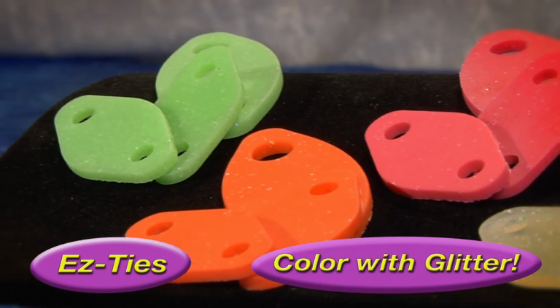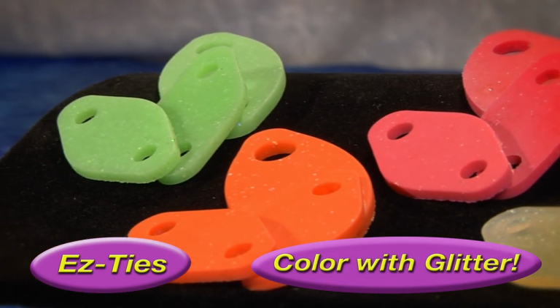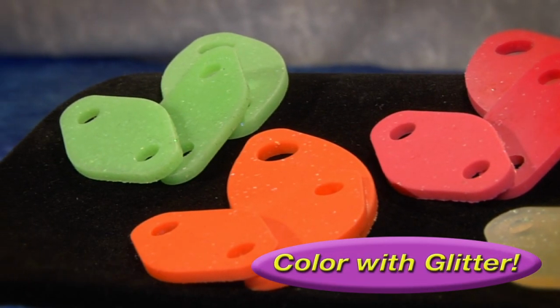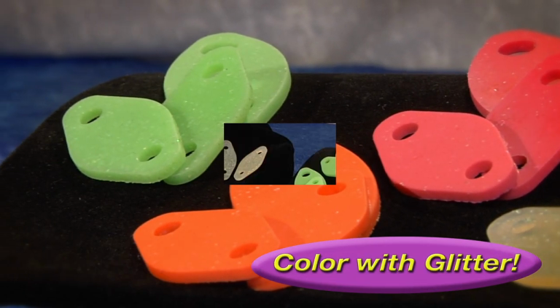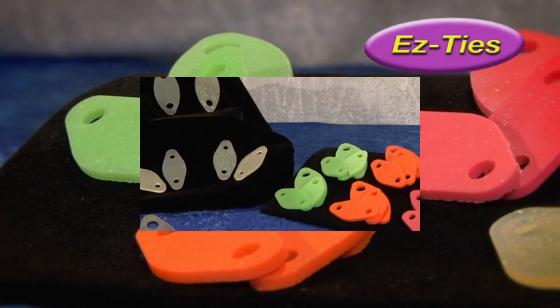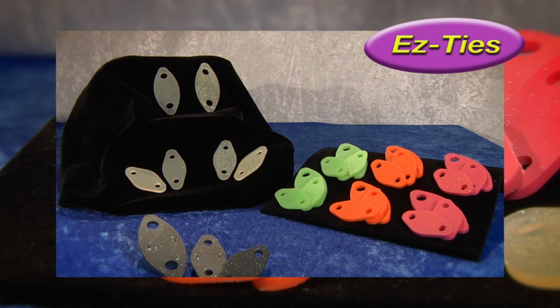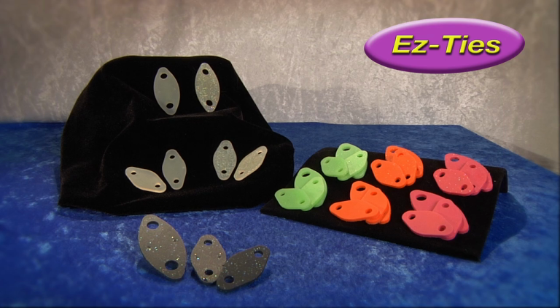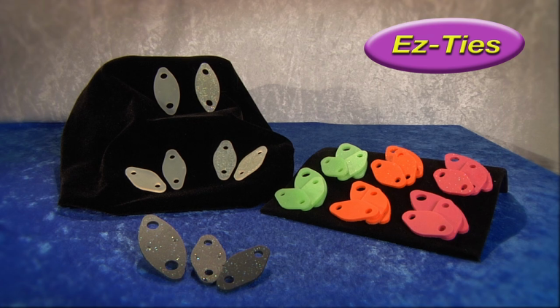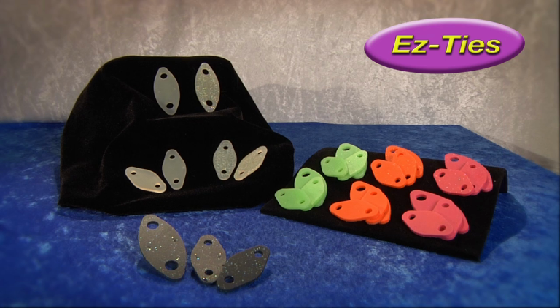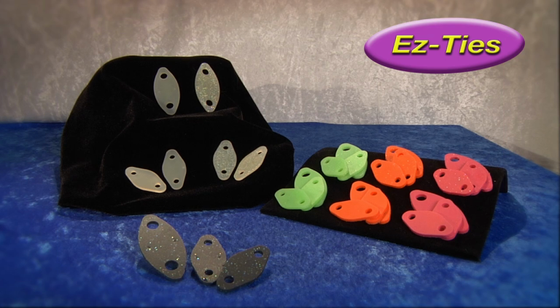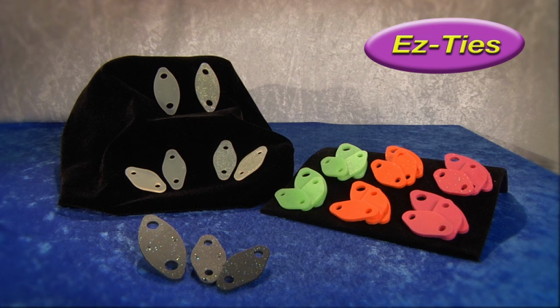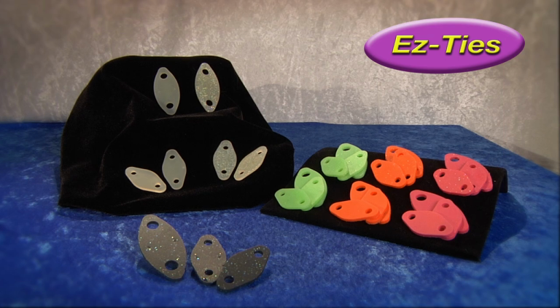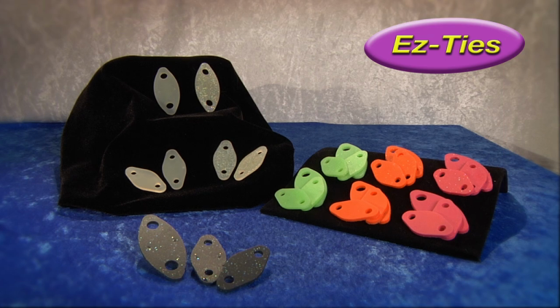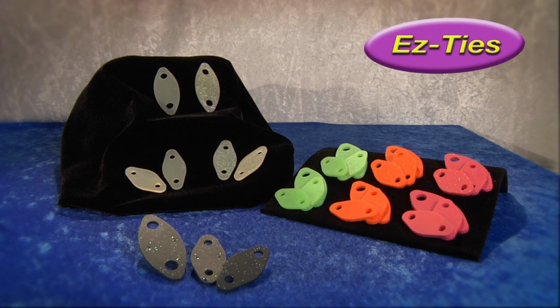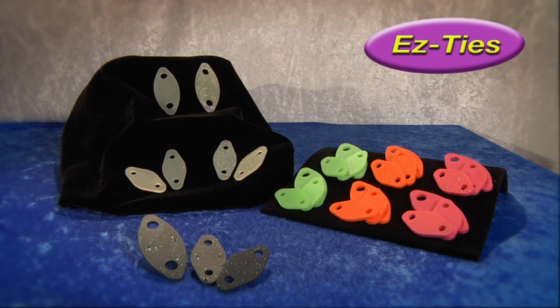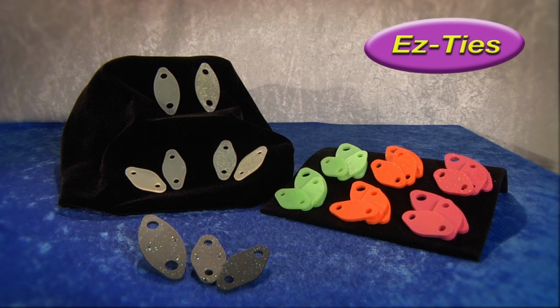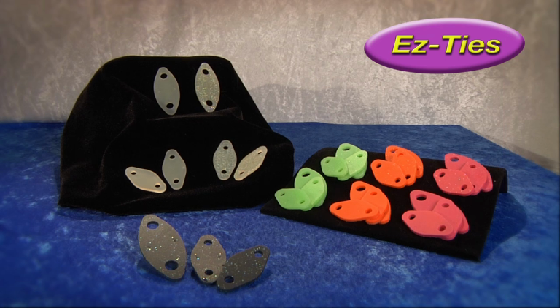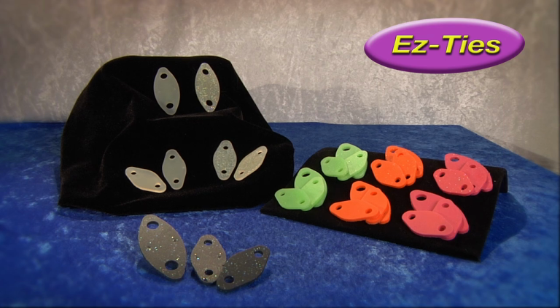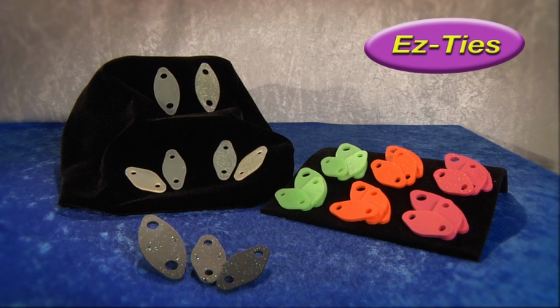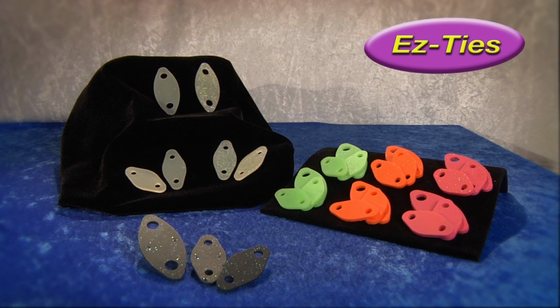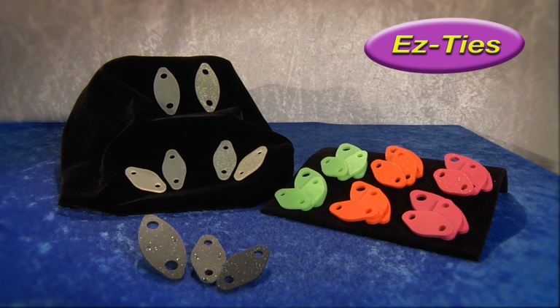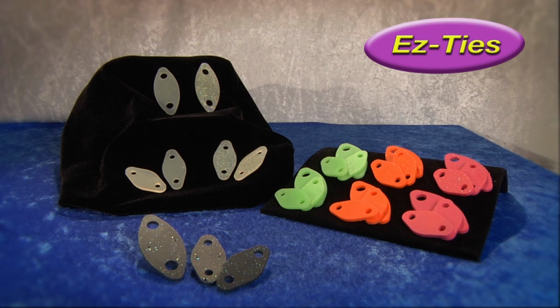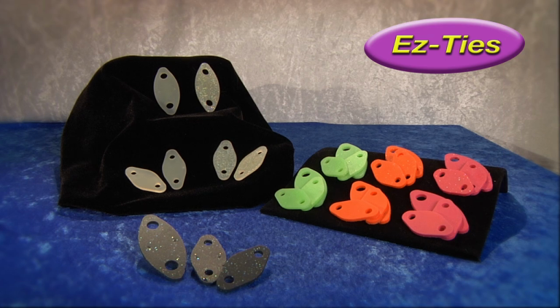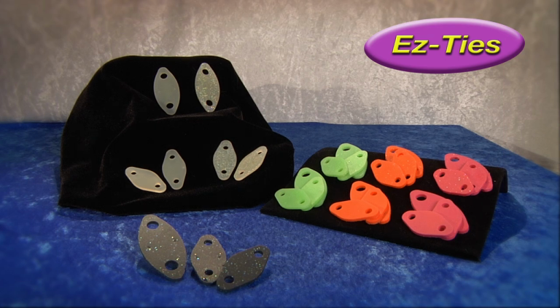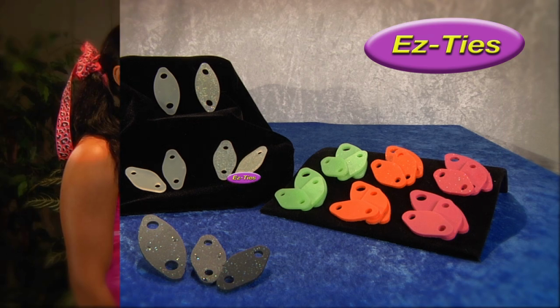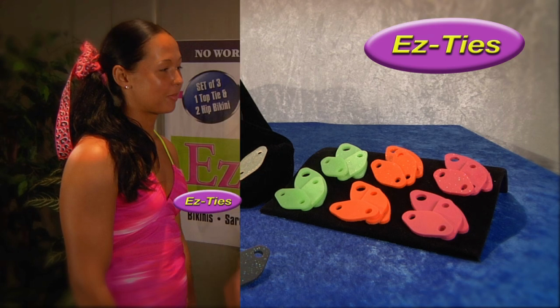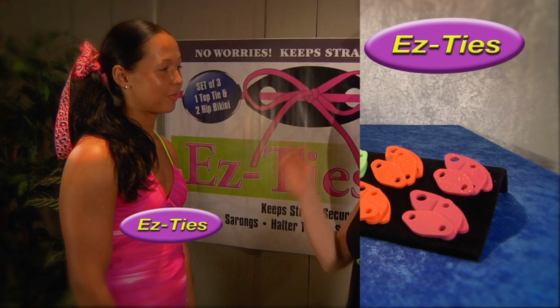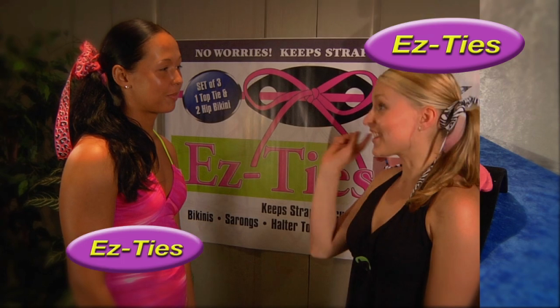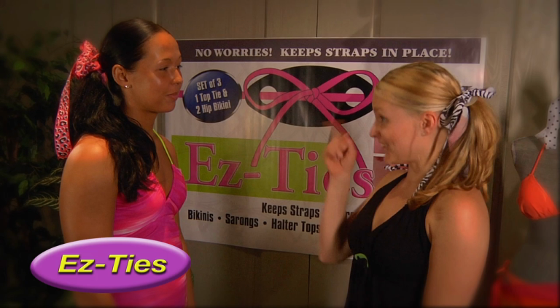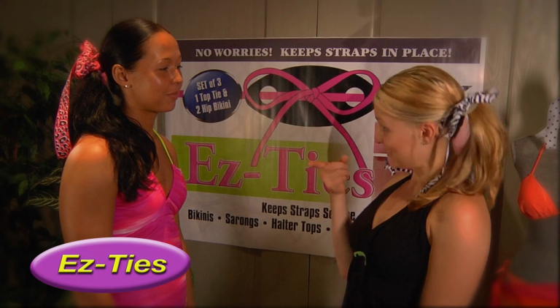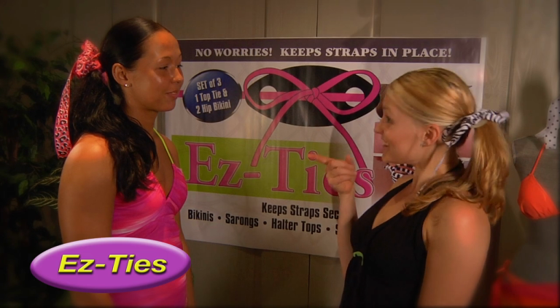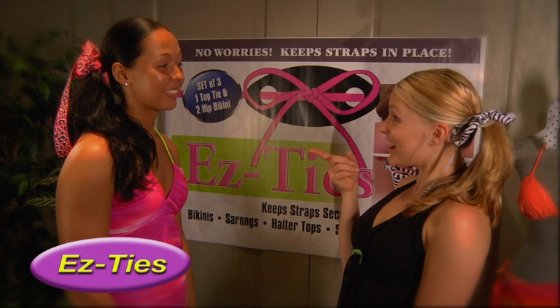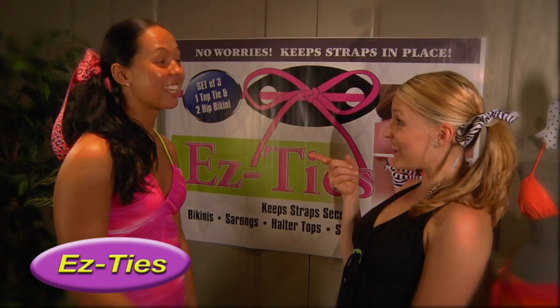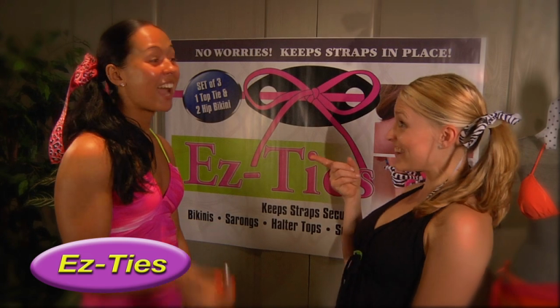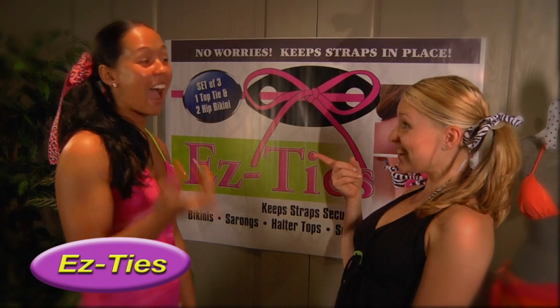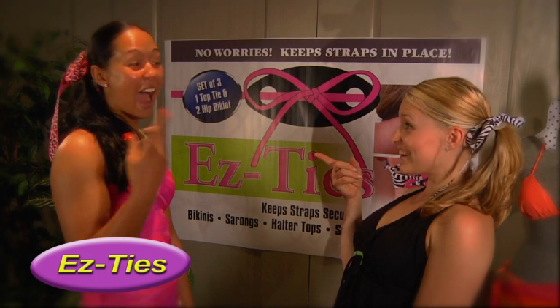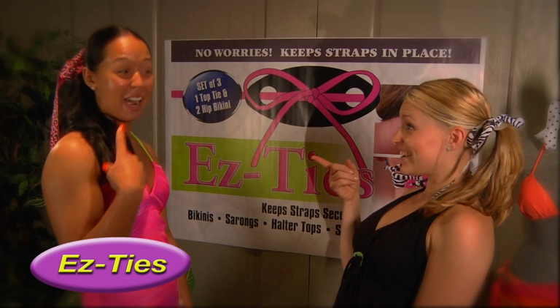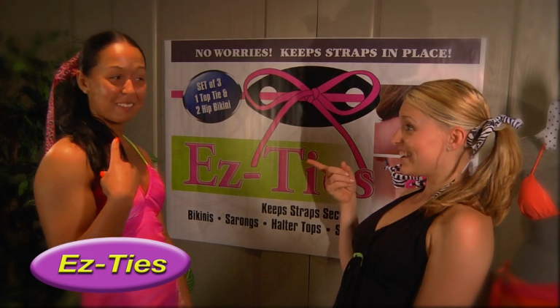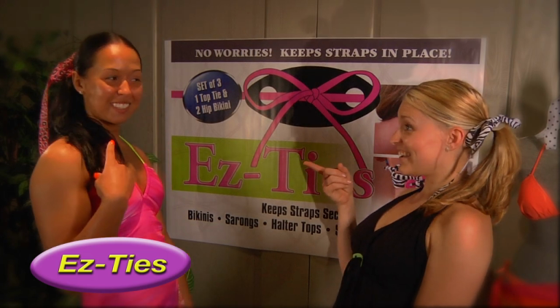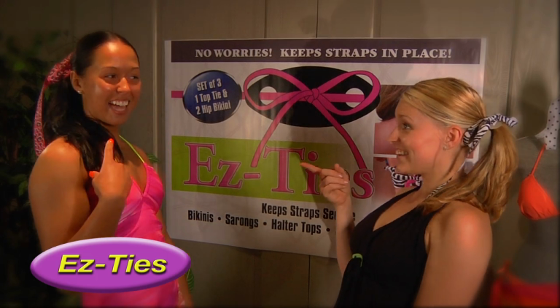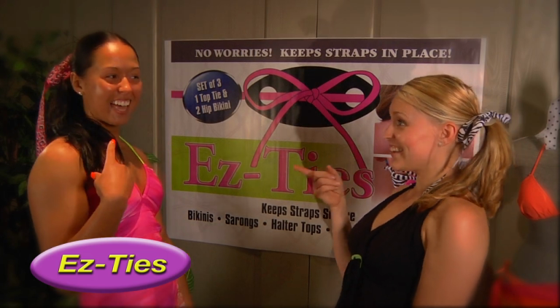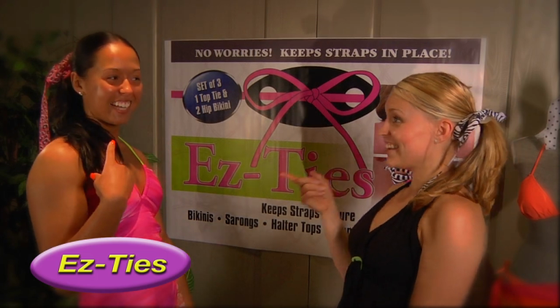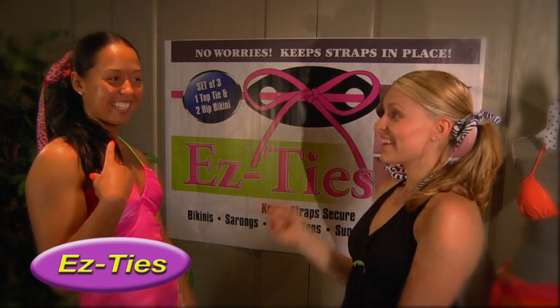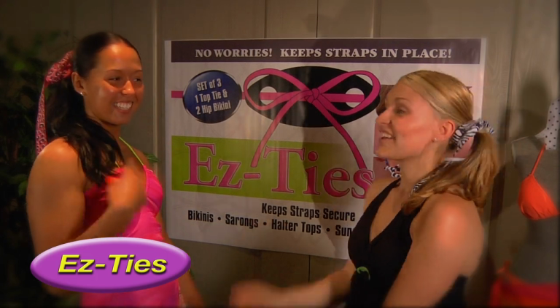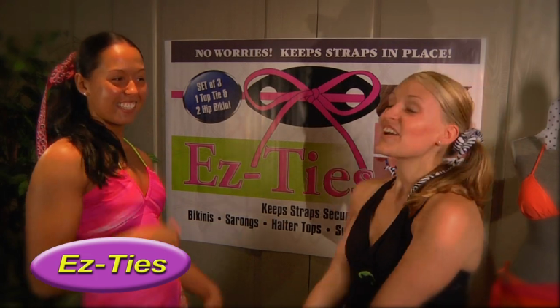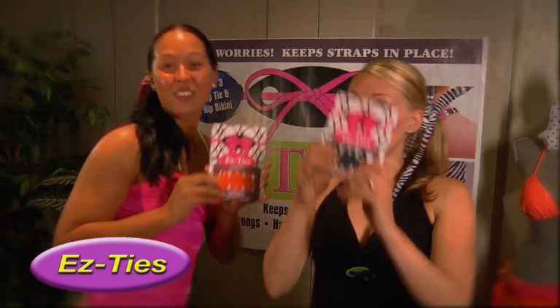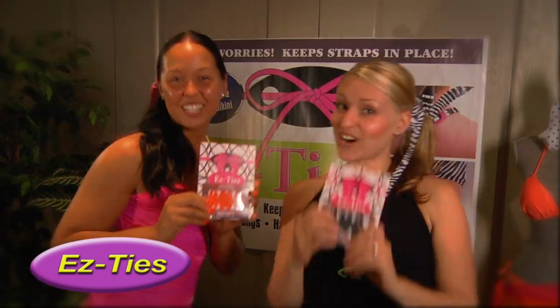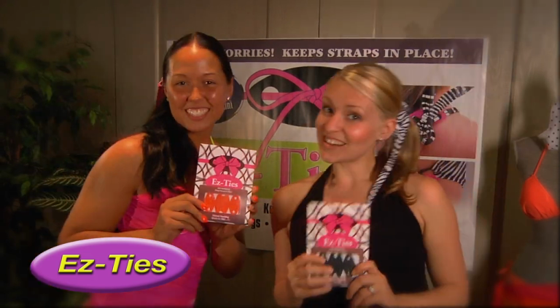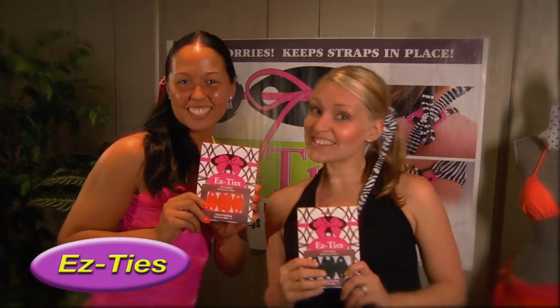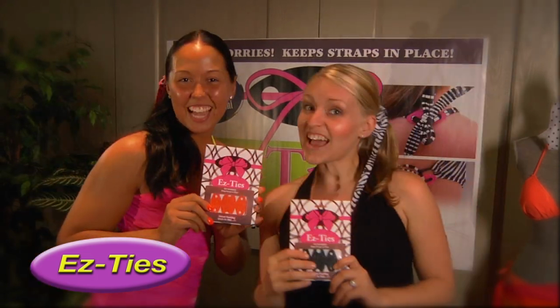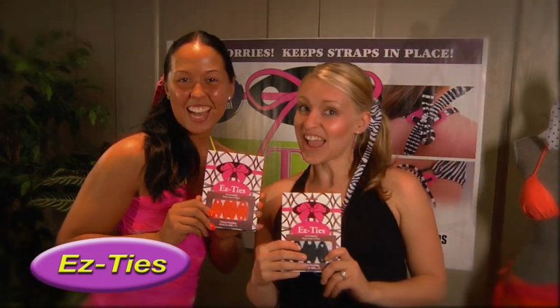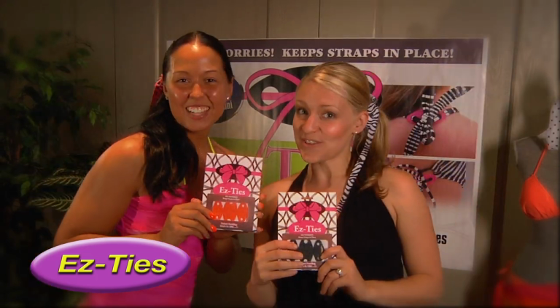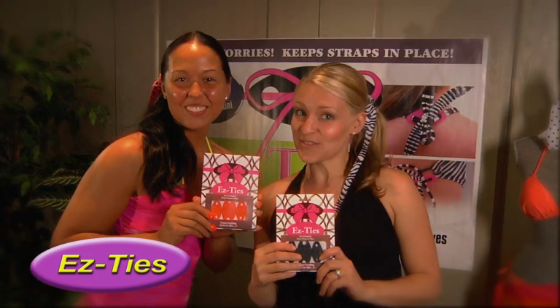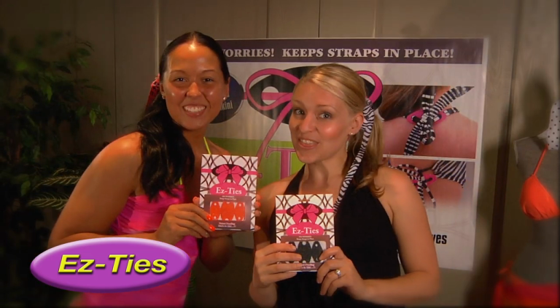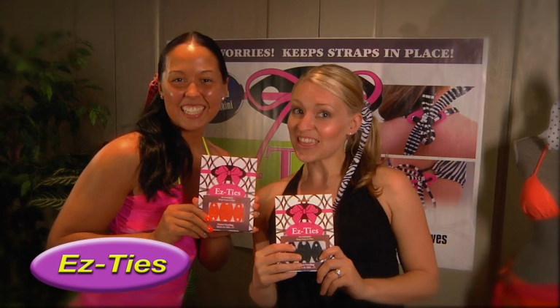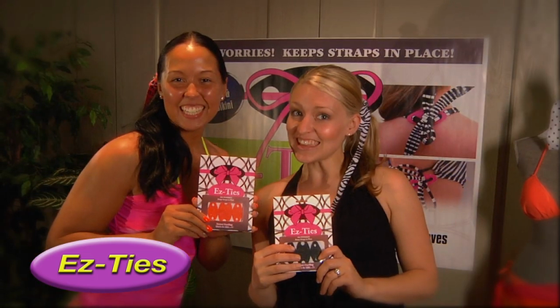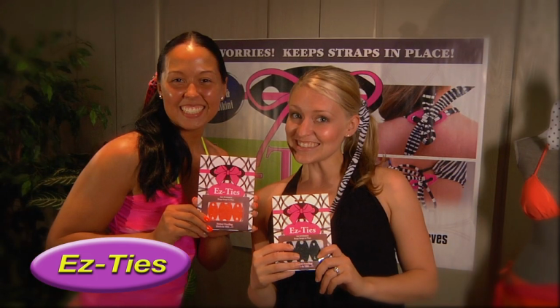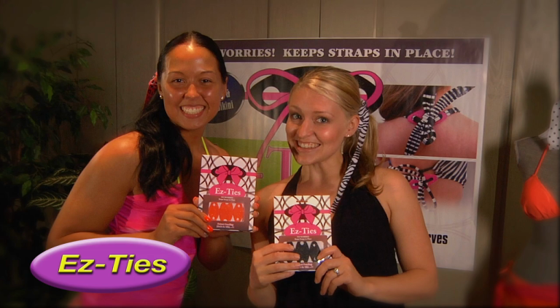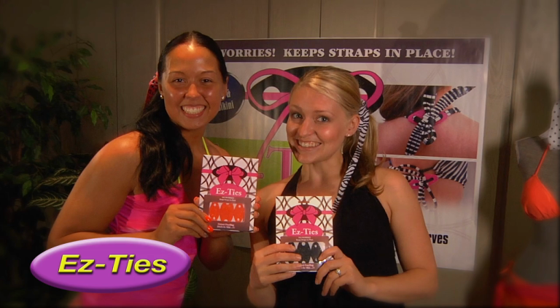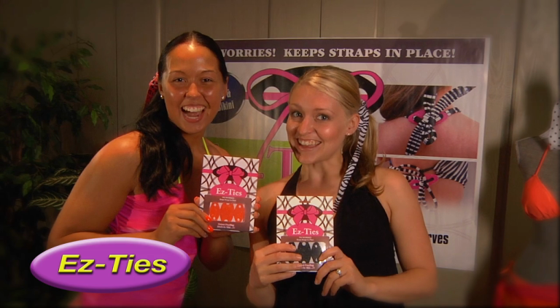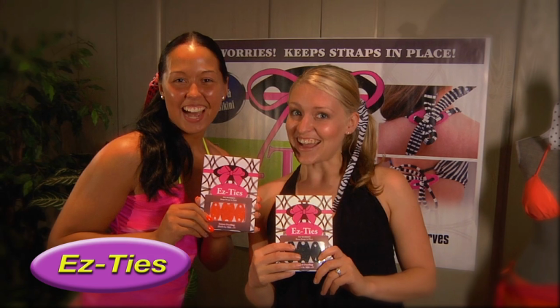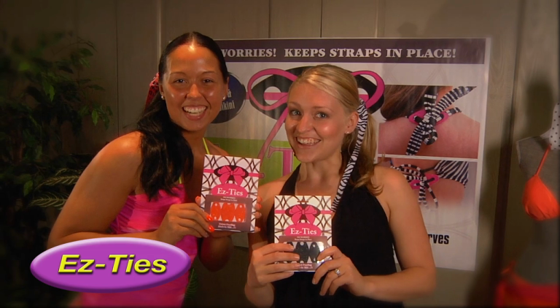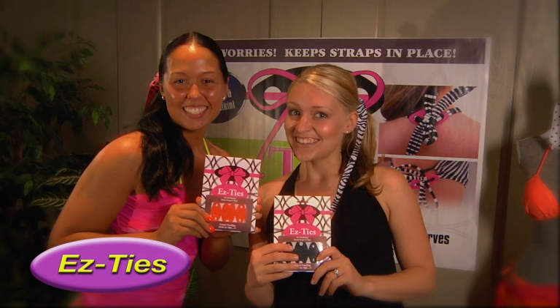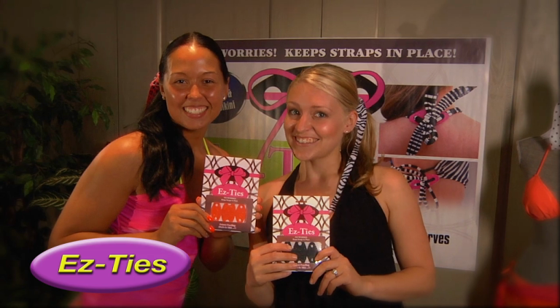Try them today. Easy Ties. Are you tying? I'm tying. We're tying with Easy Ties.